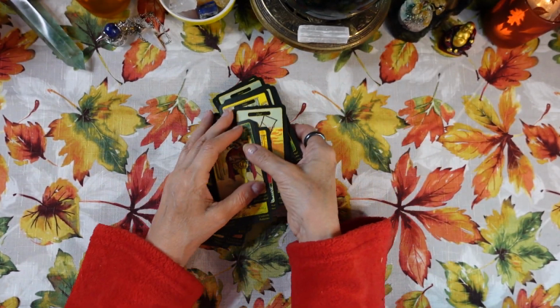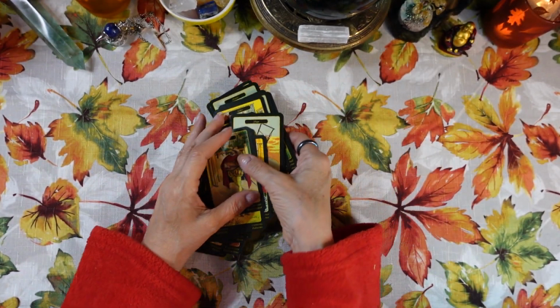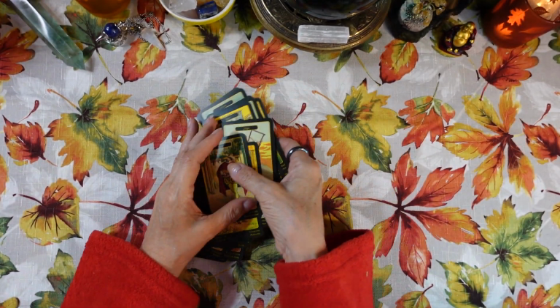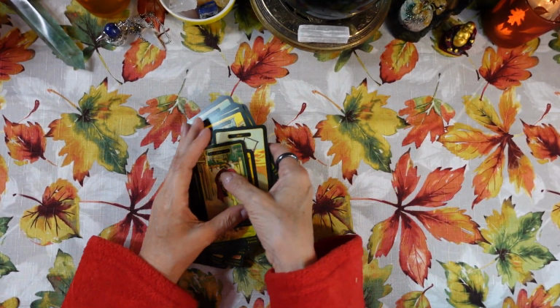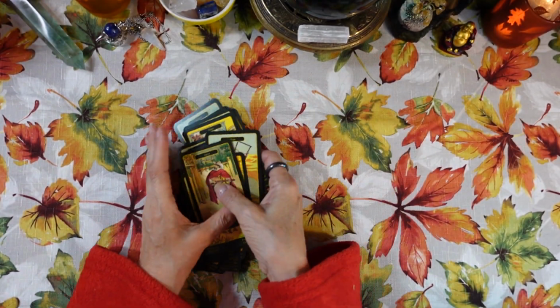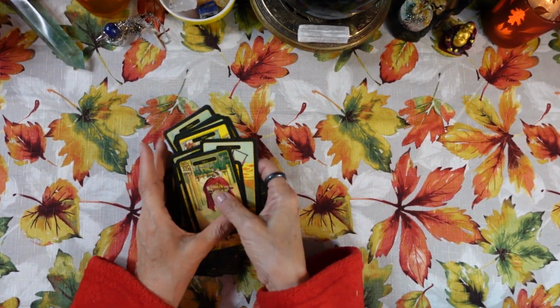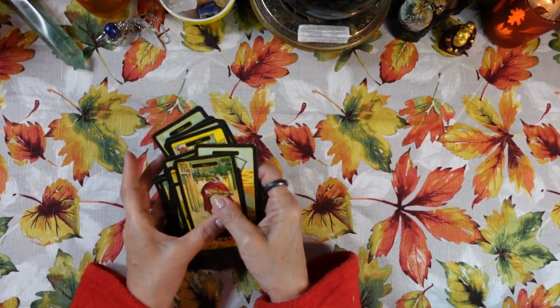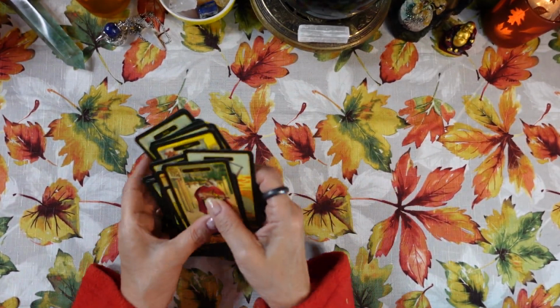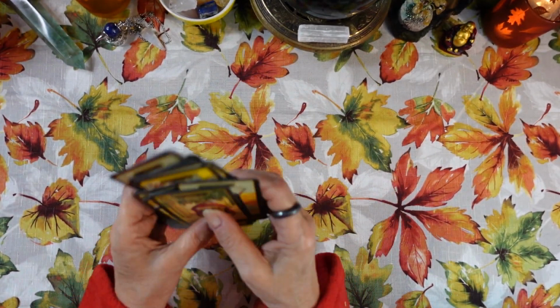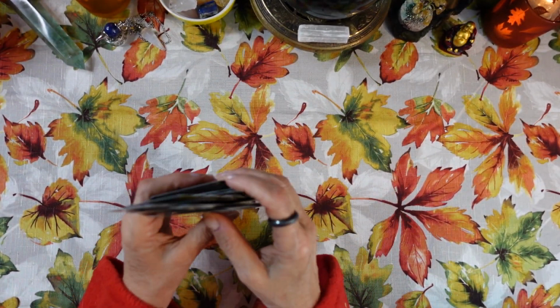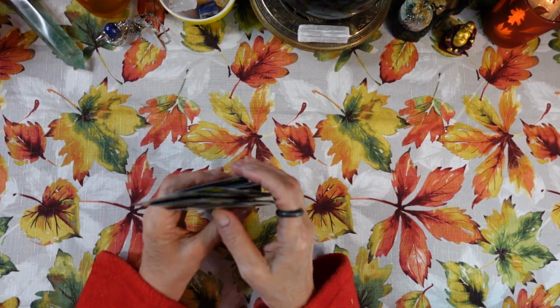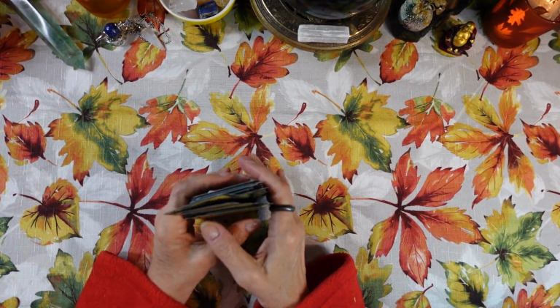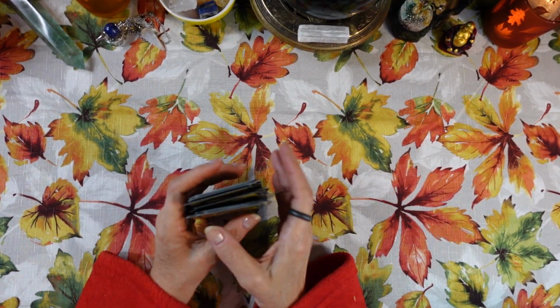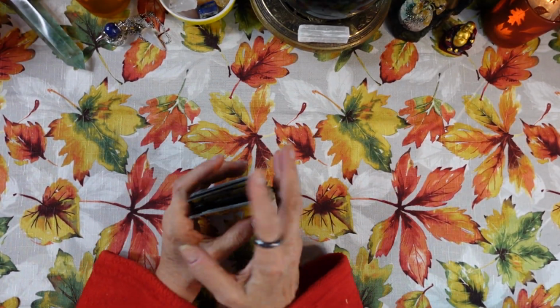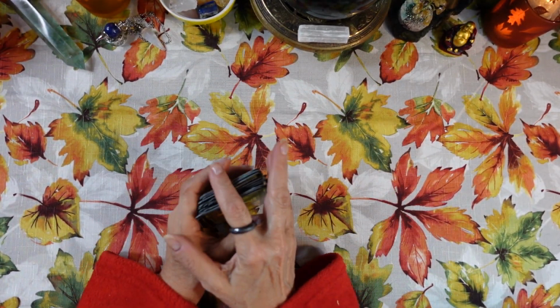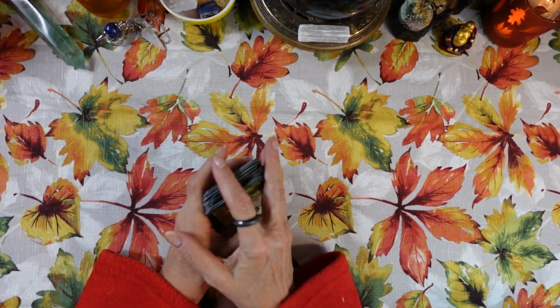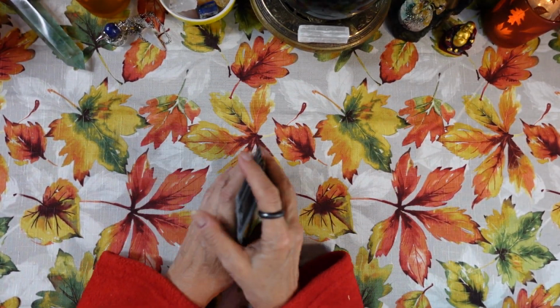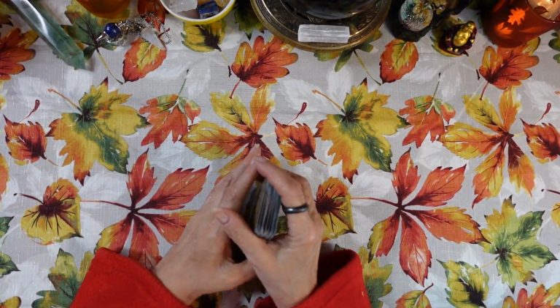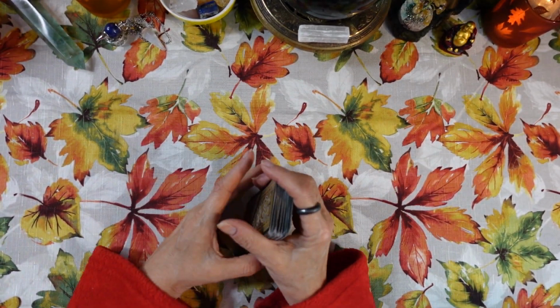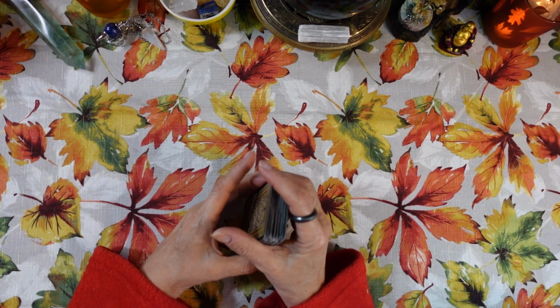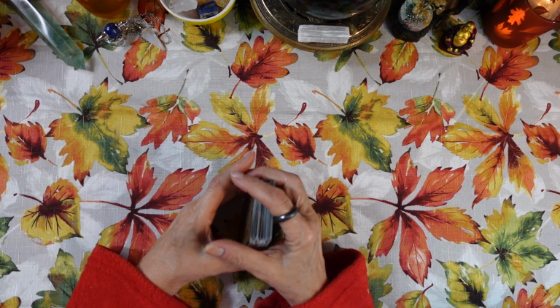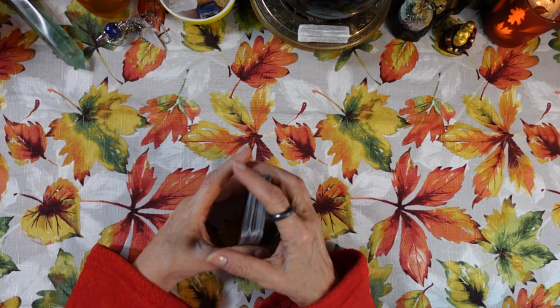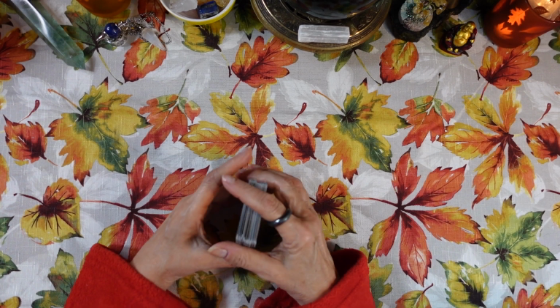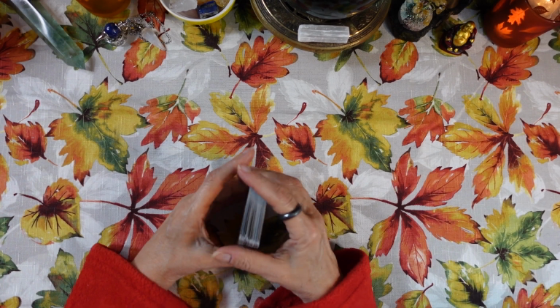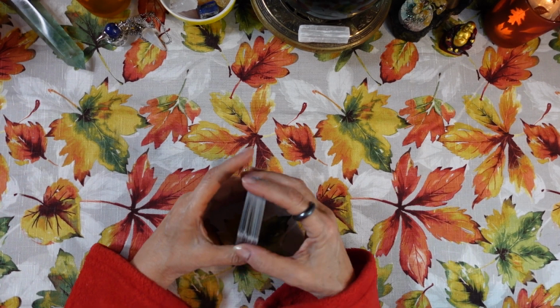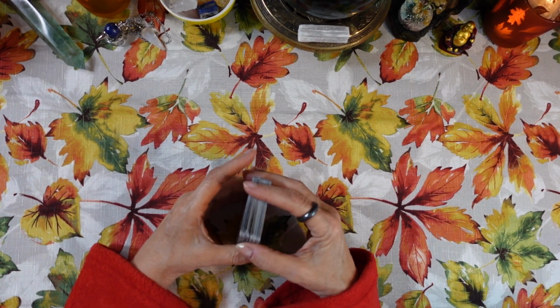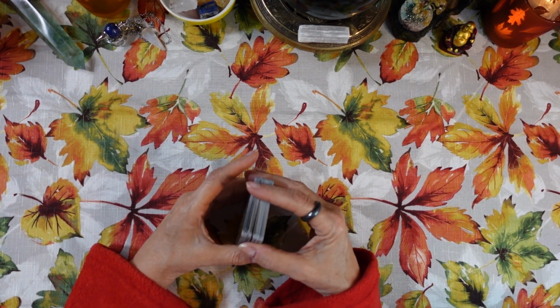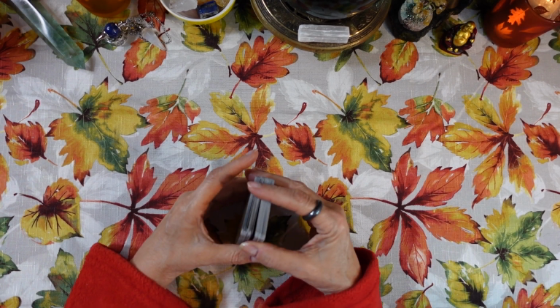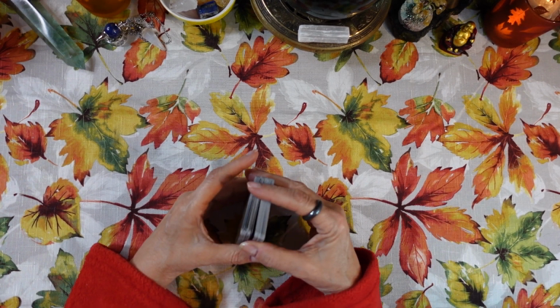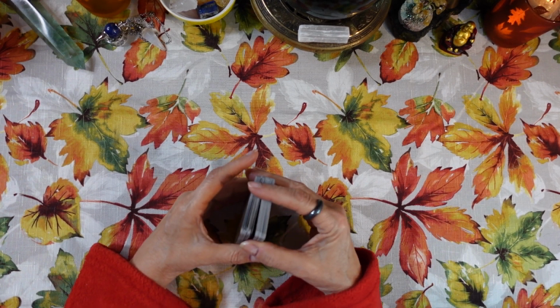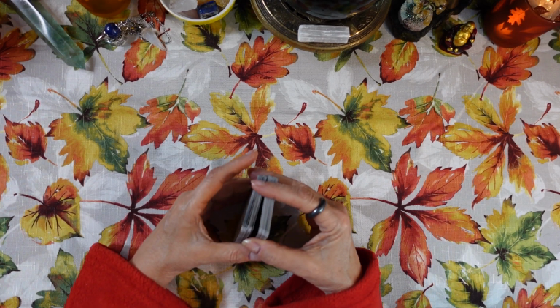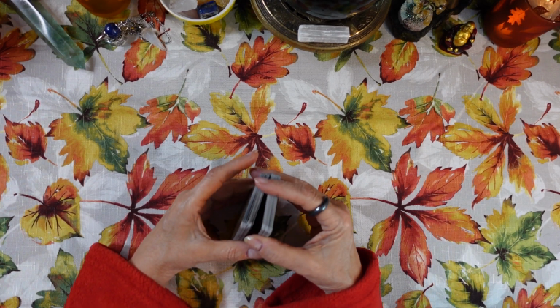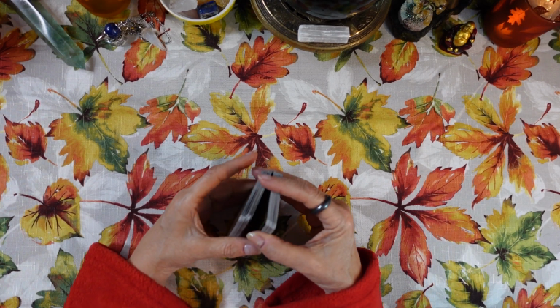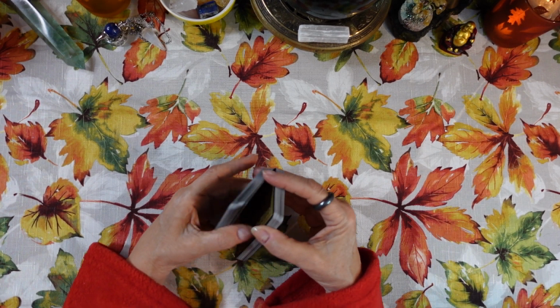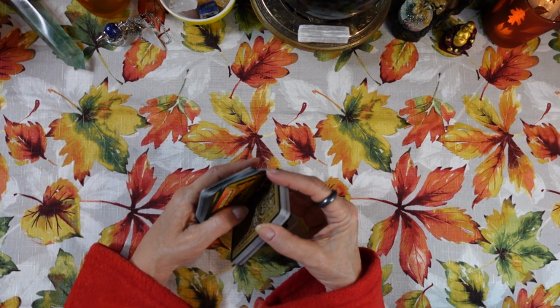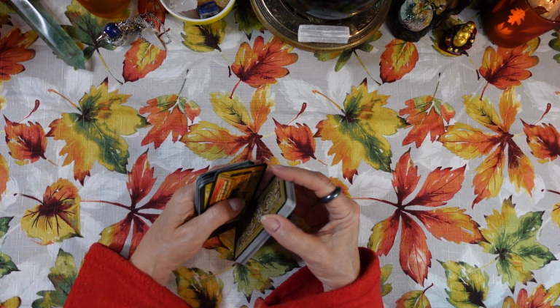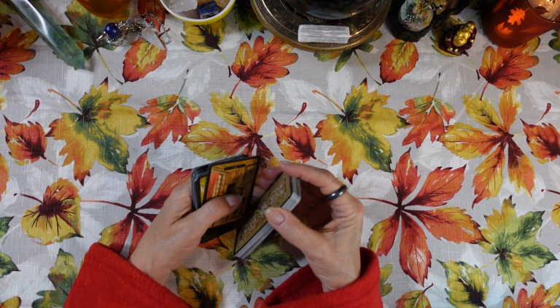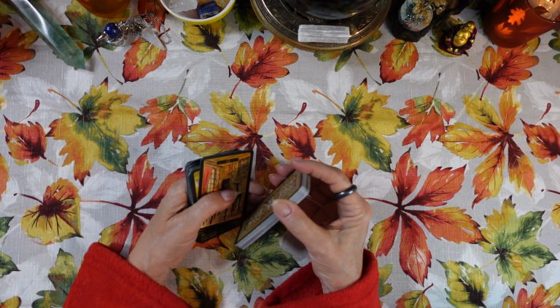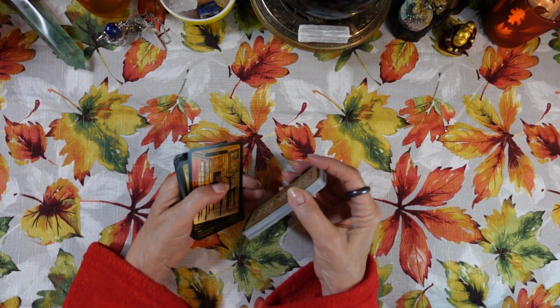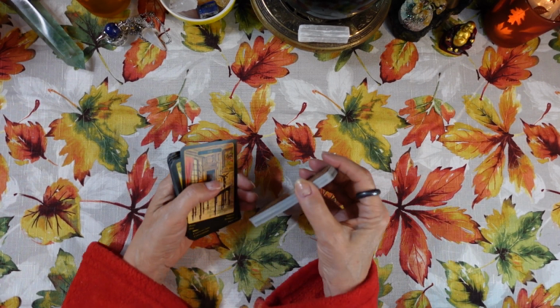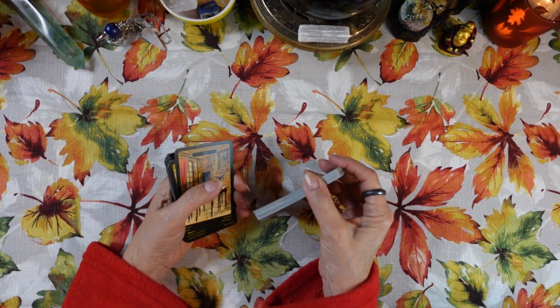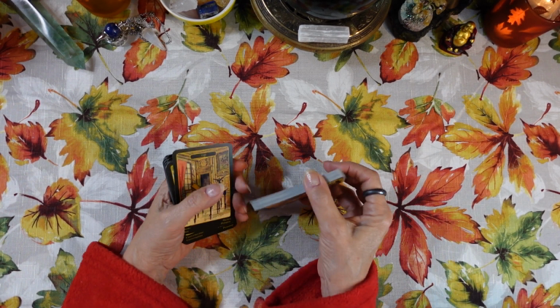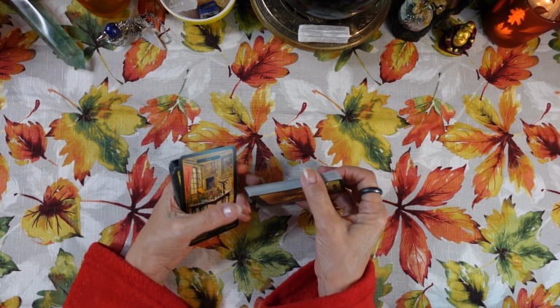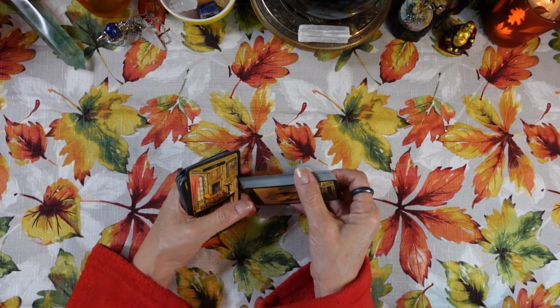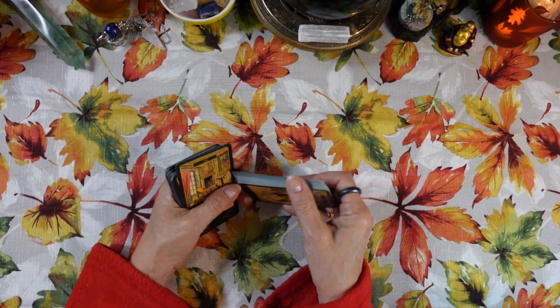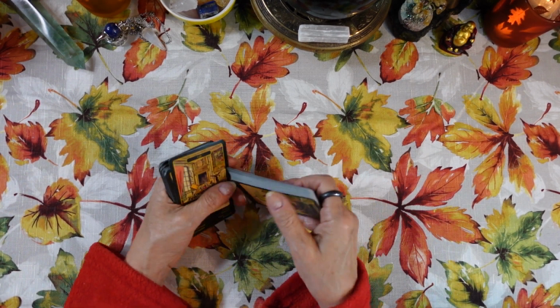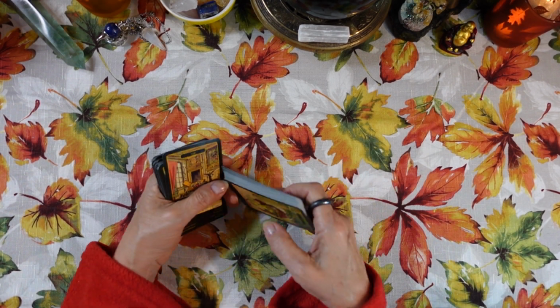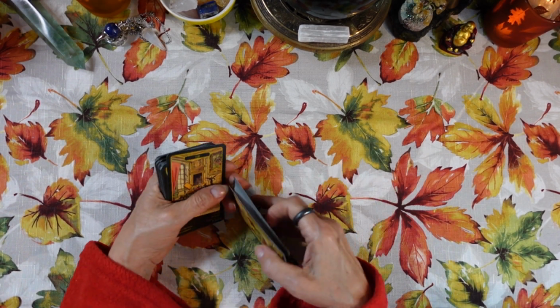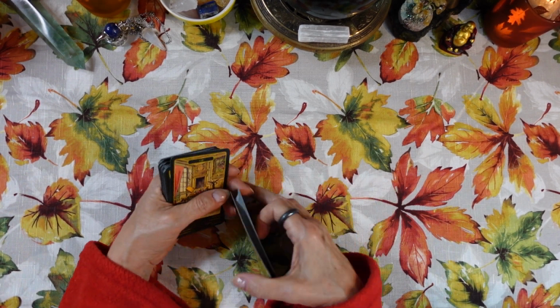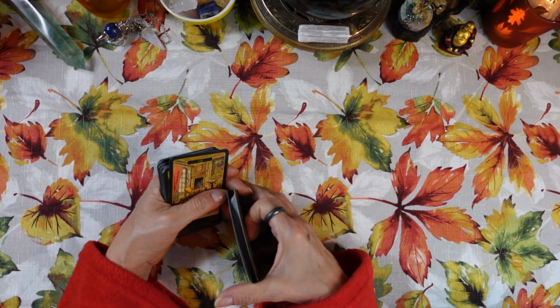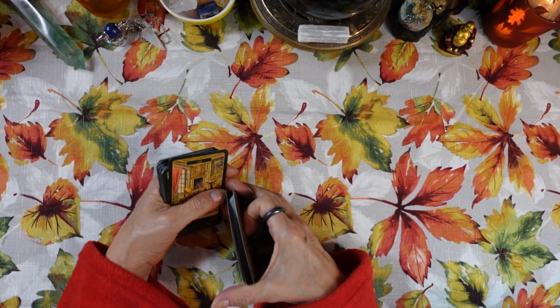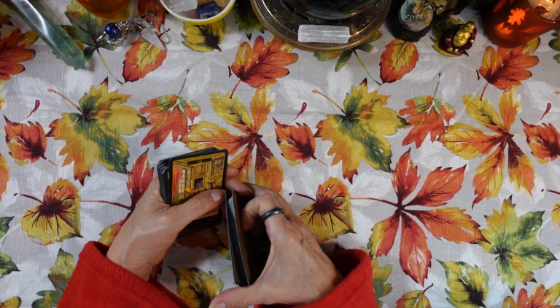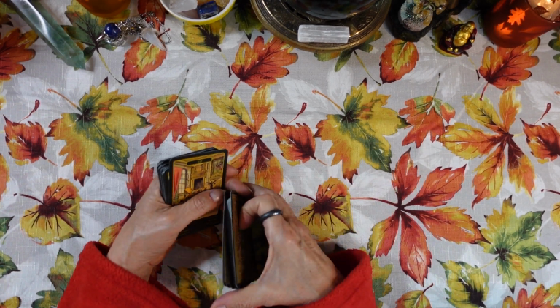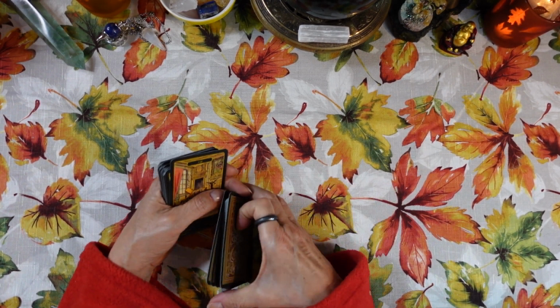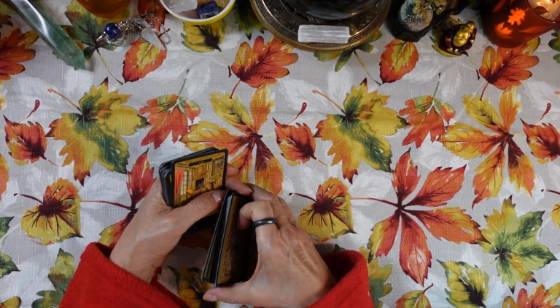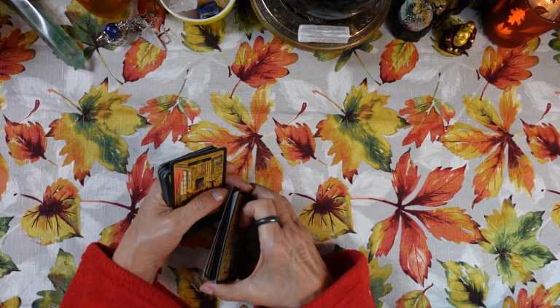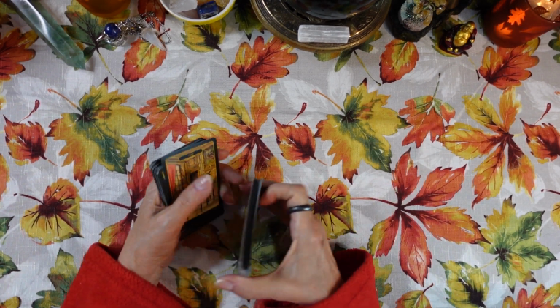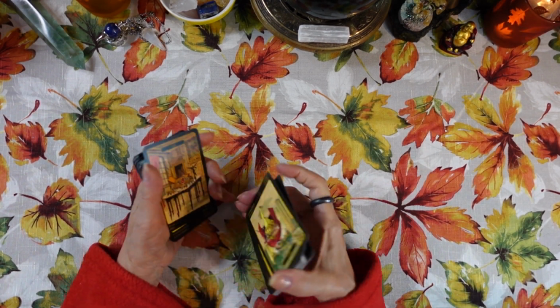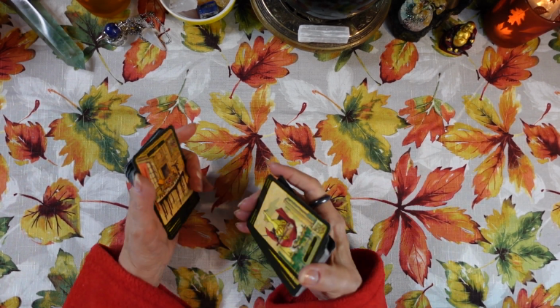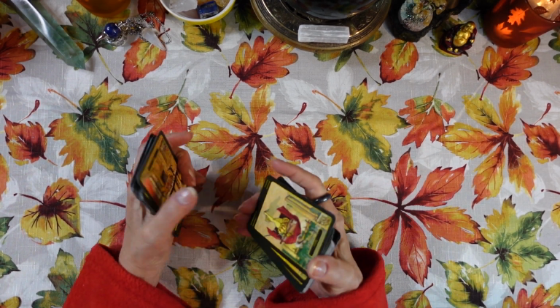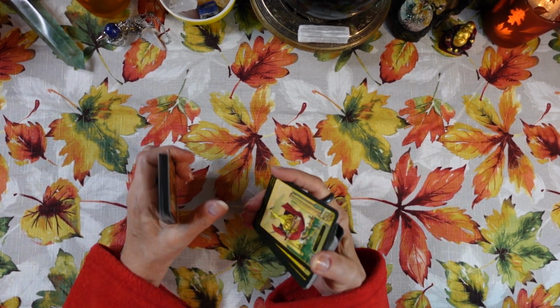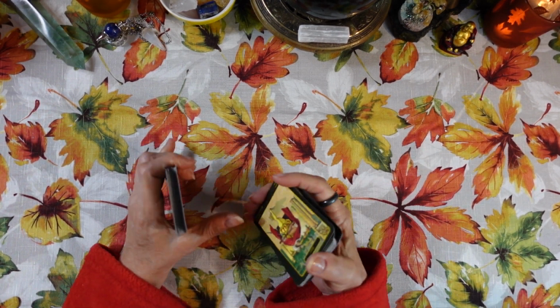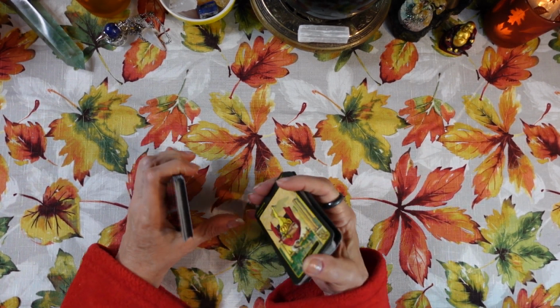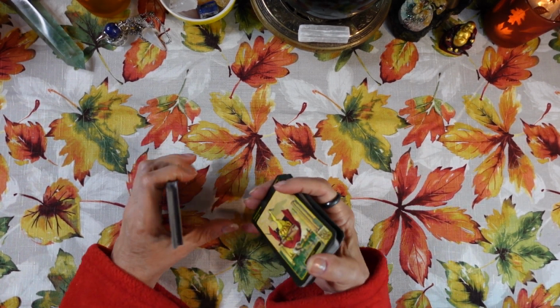Let's see how they shuffle — they should be easy to riffle shuffle simply because they're smaller.